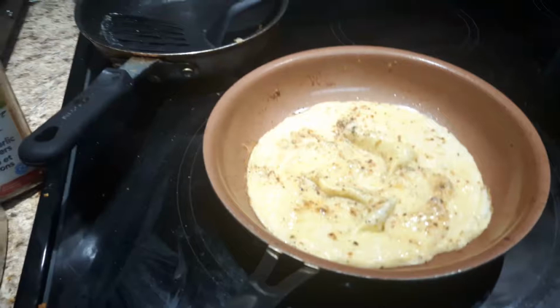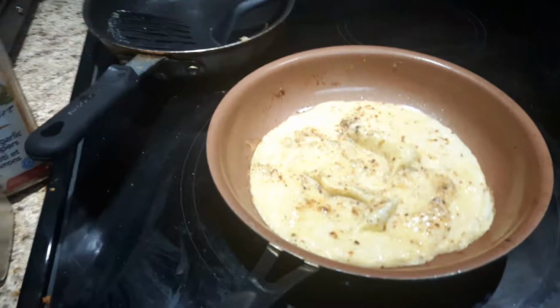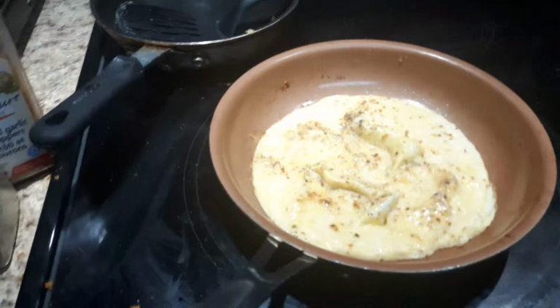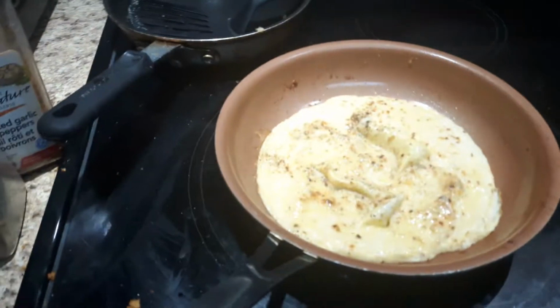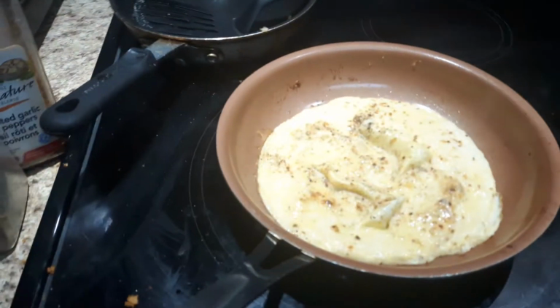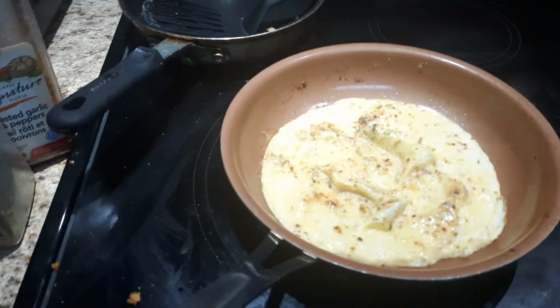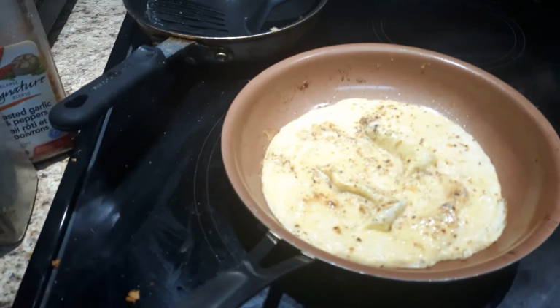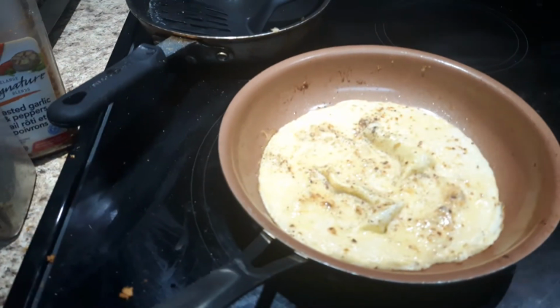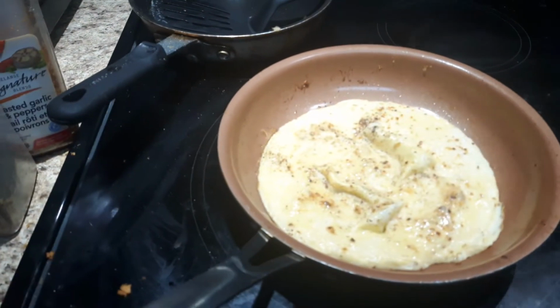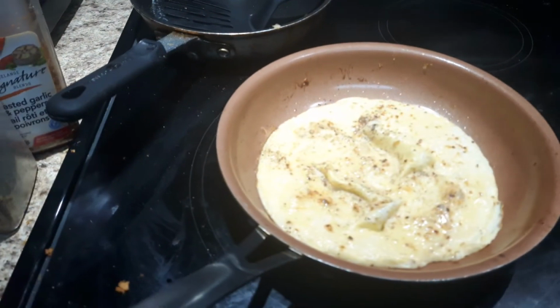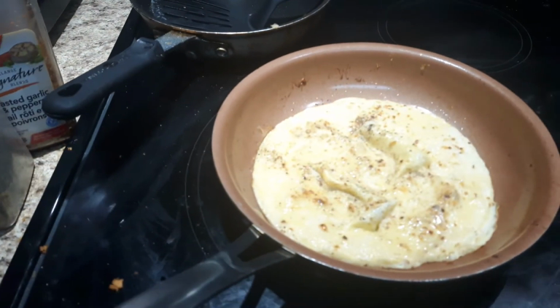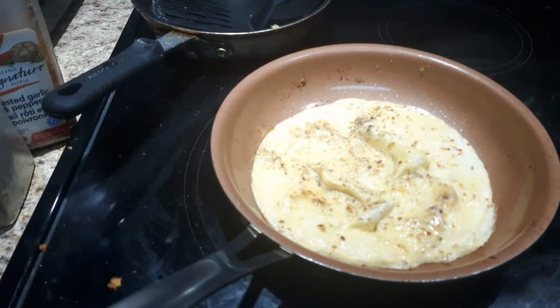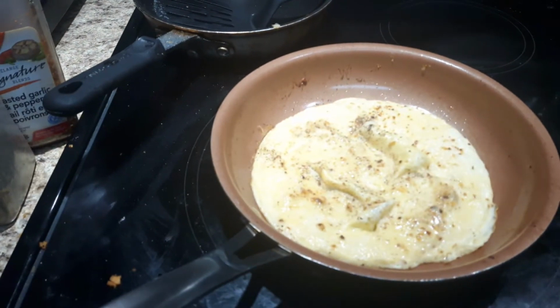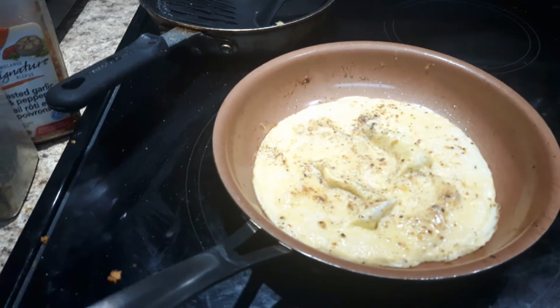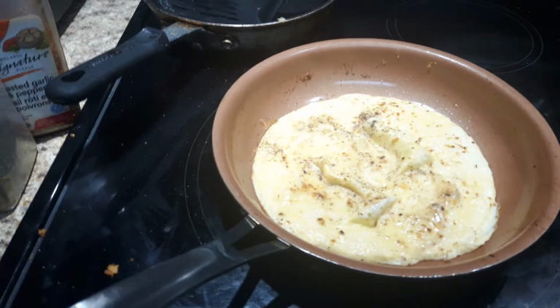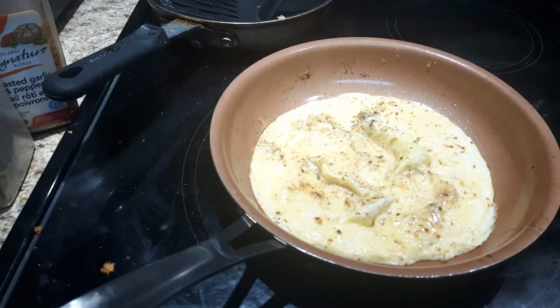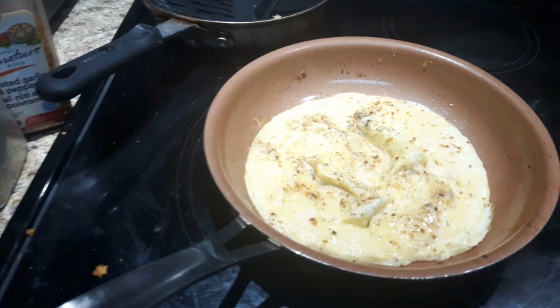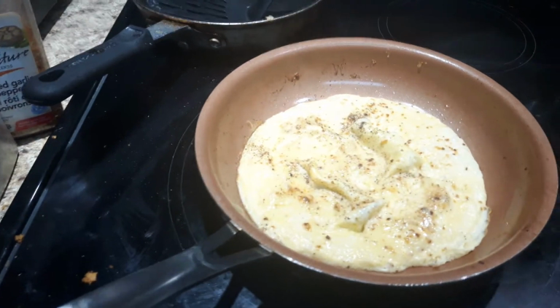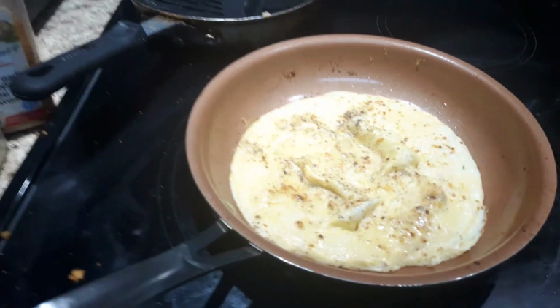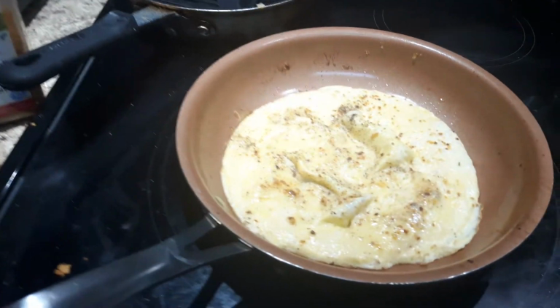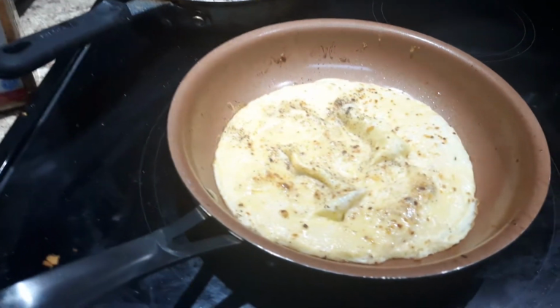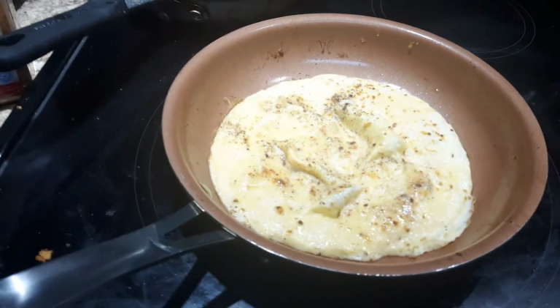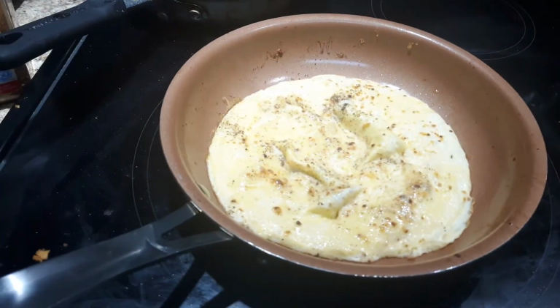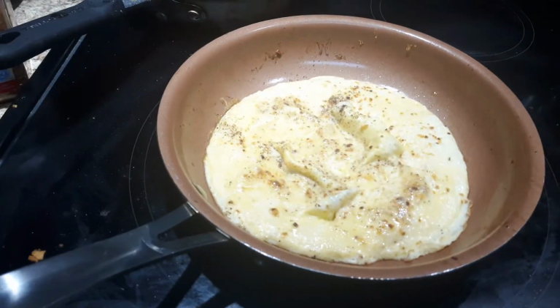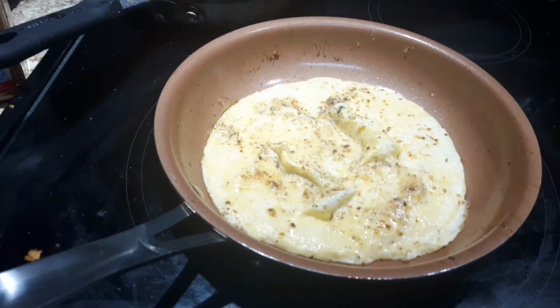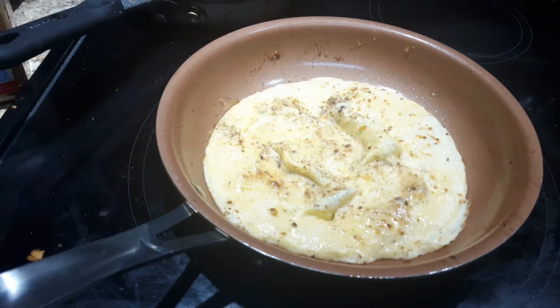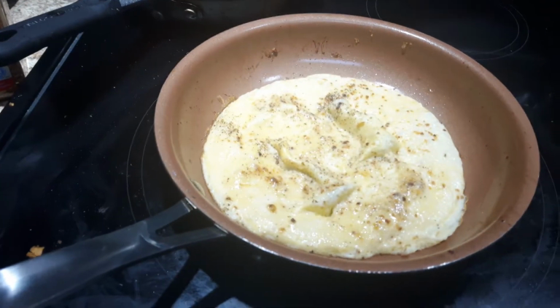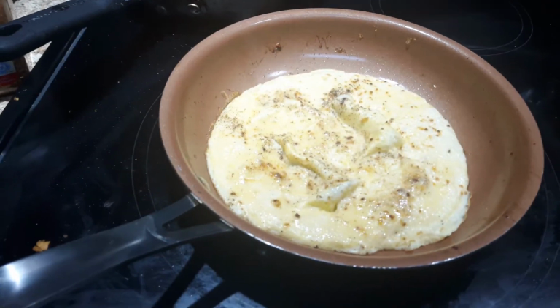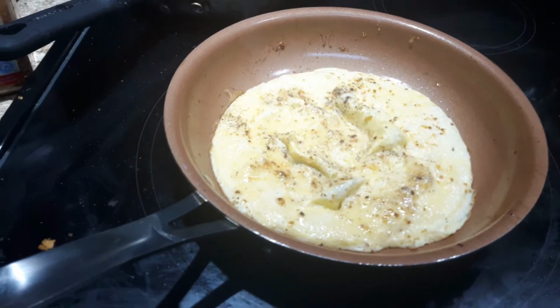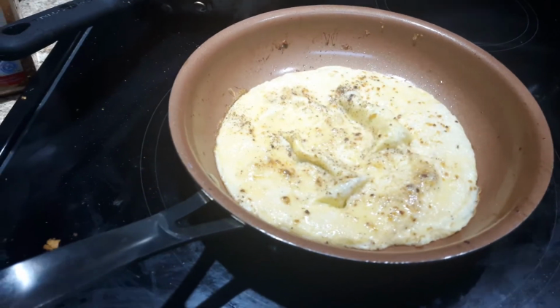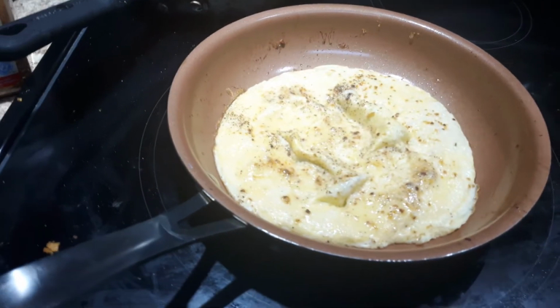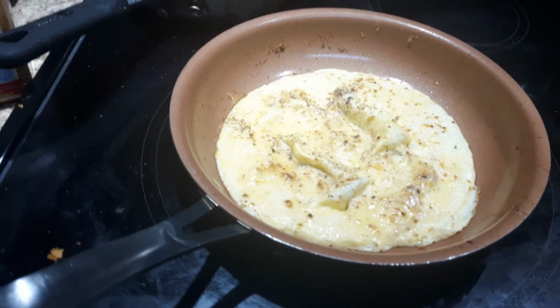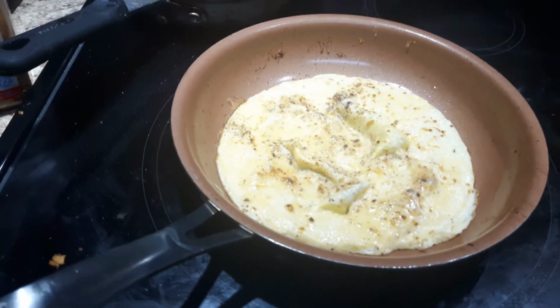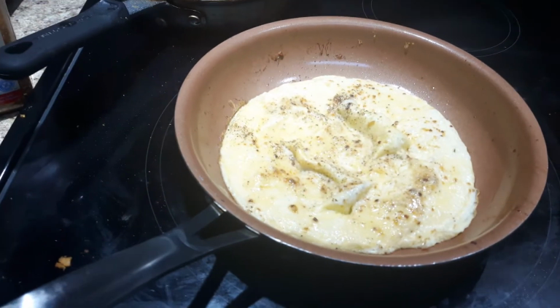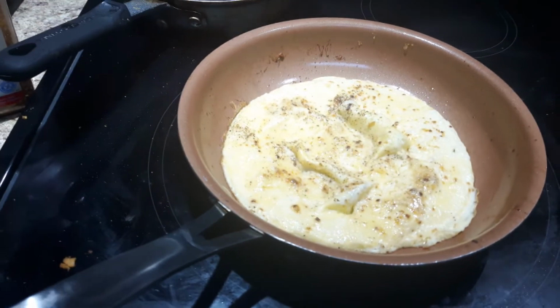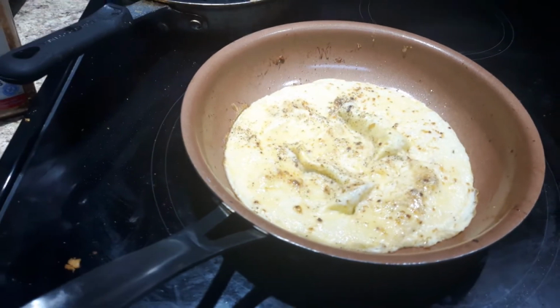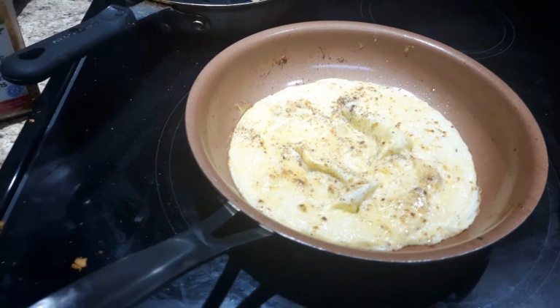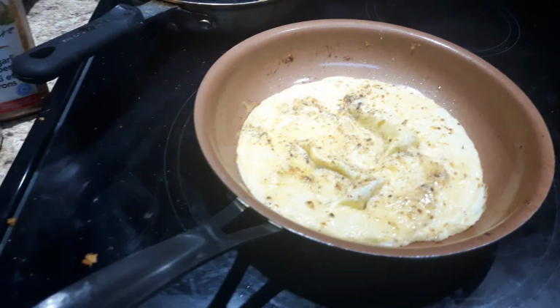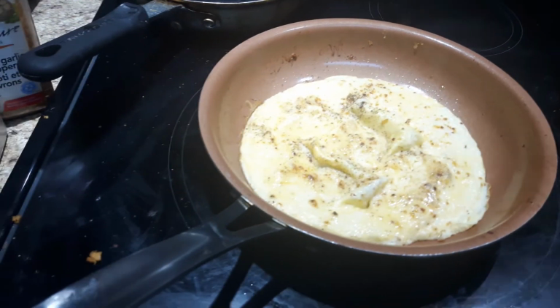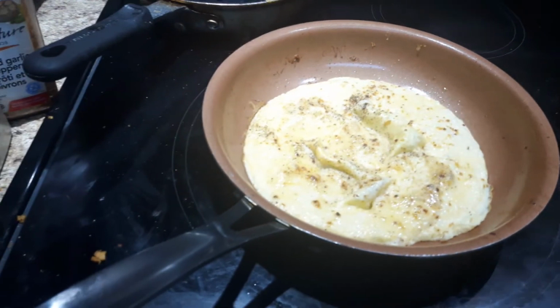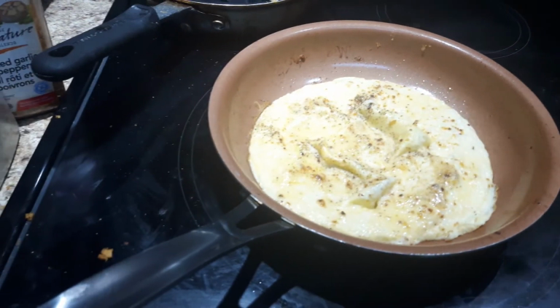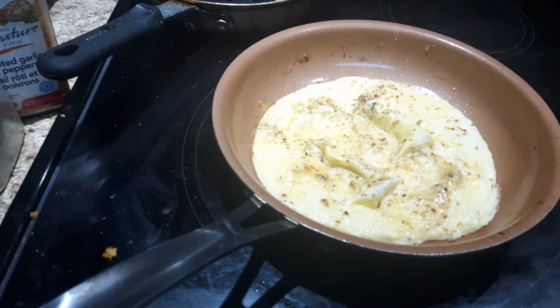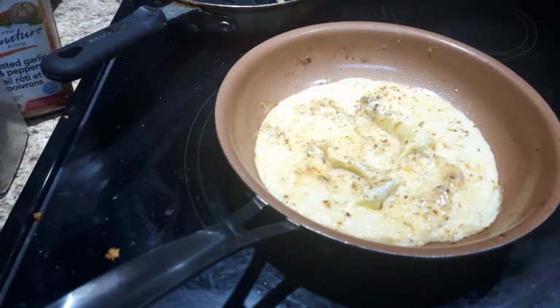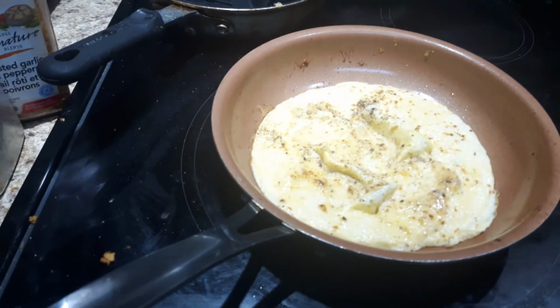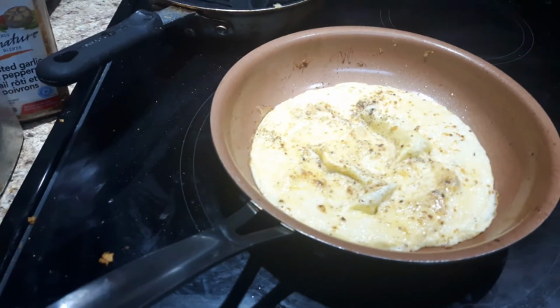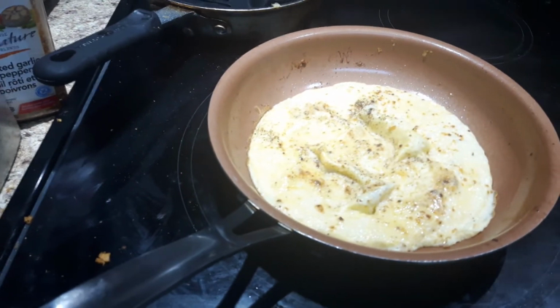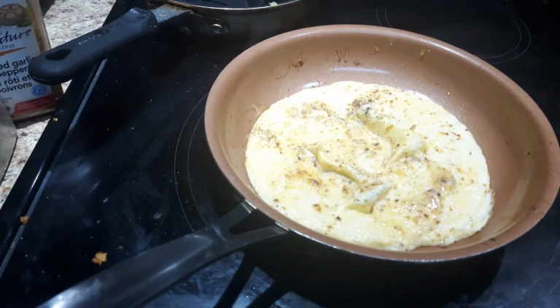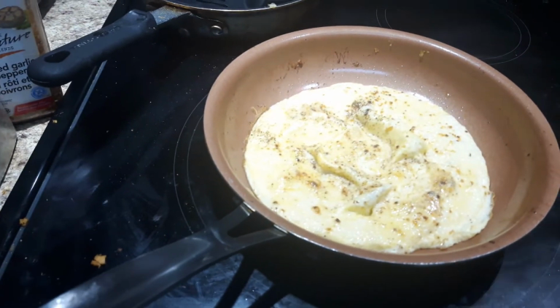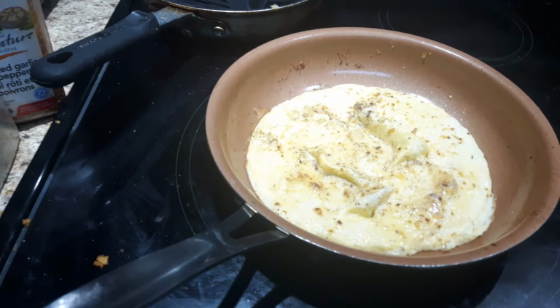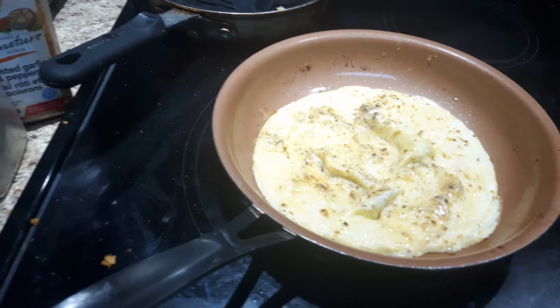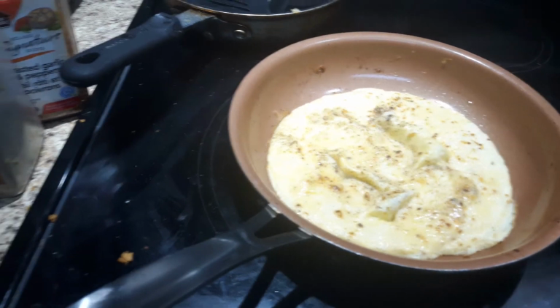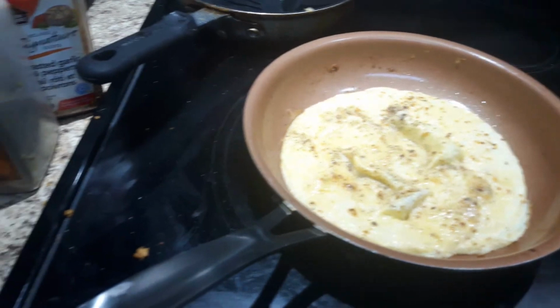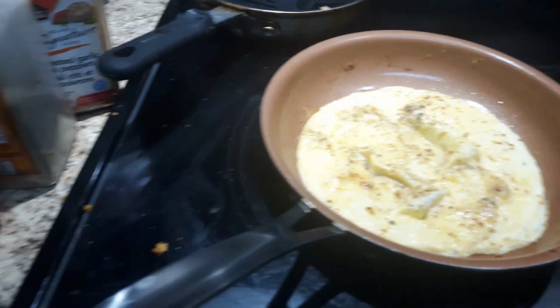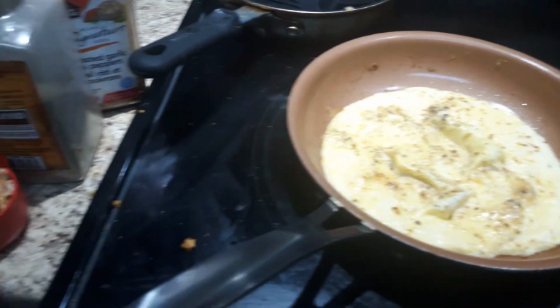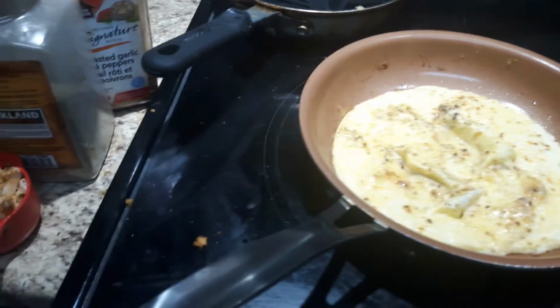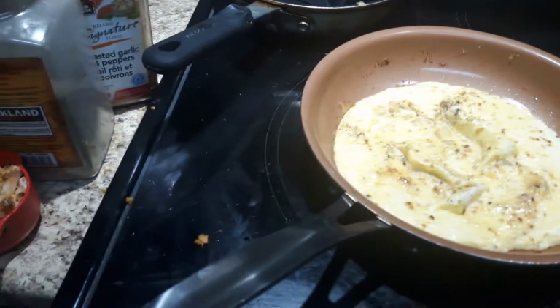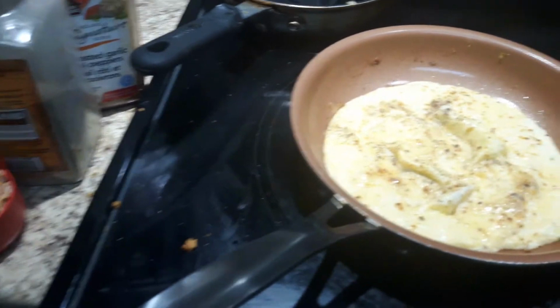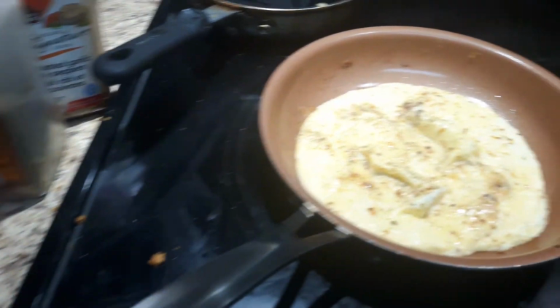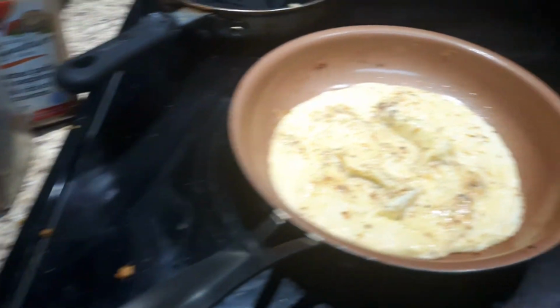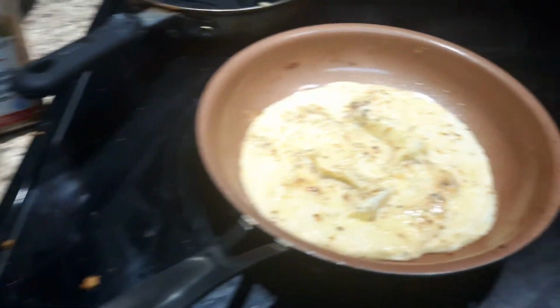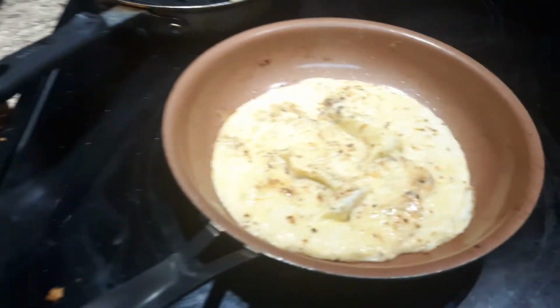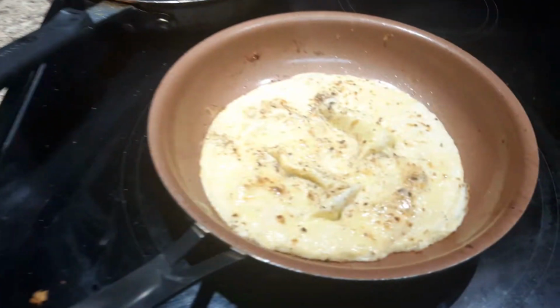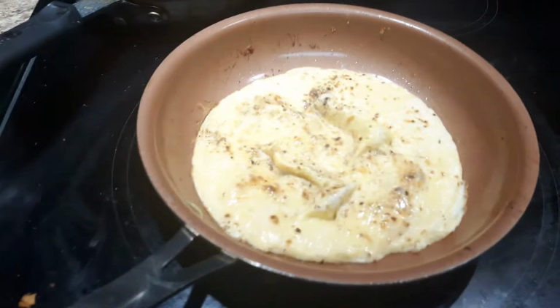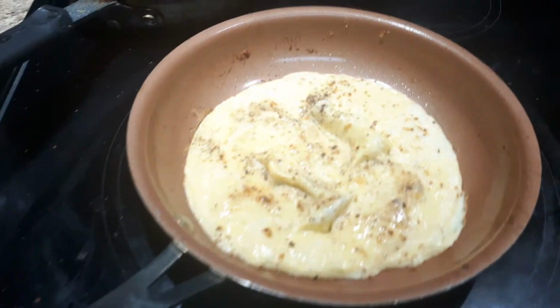Hey guys, it's me Risa. I just wanted to show you that I'm making a delicious chicken veggie omelette.